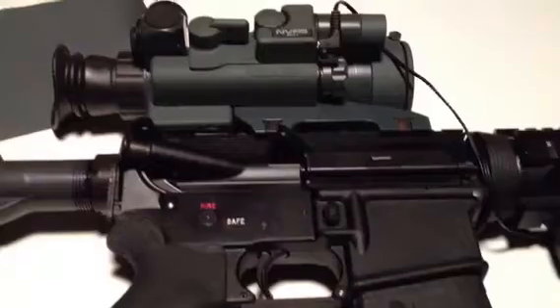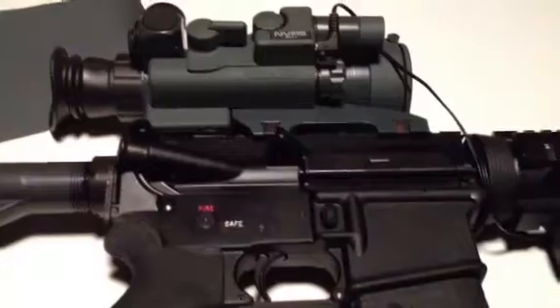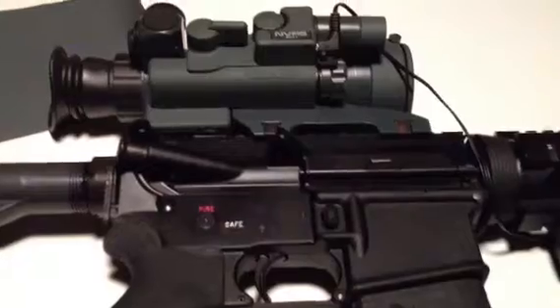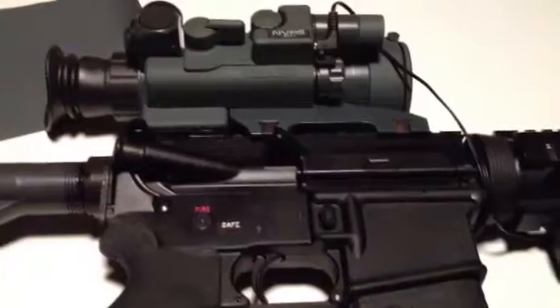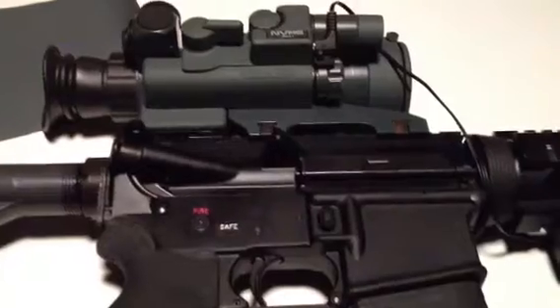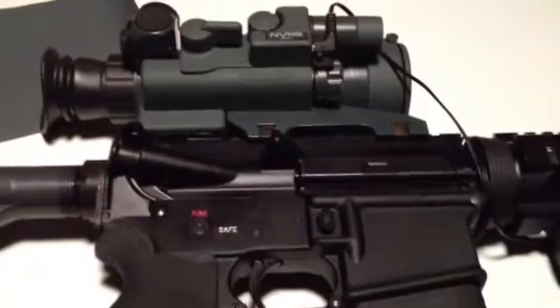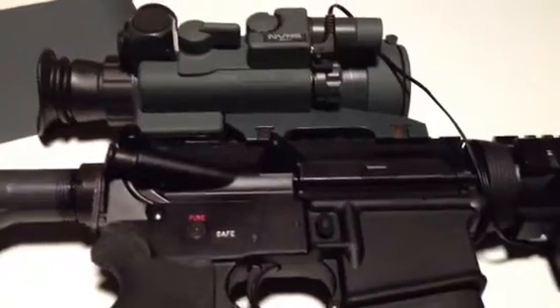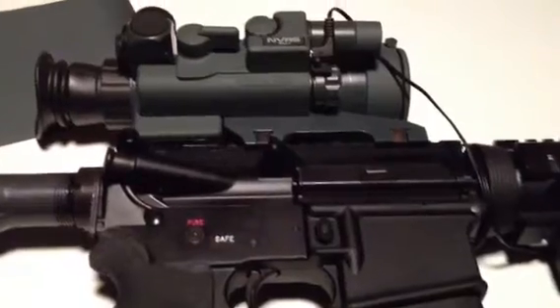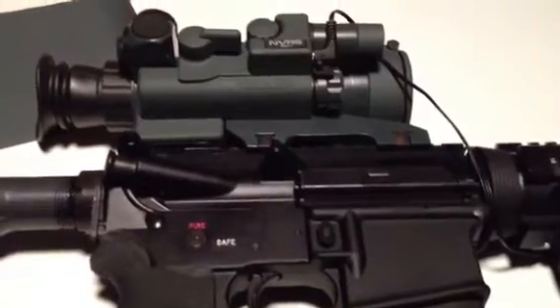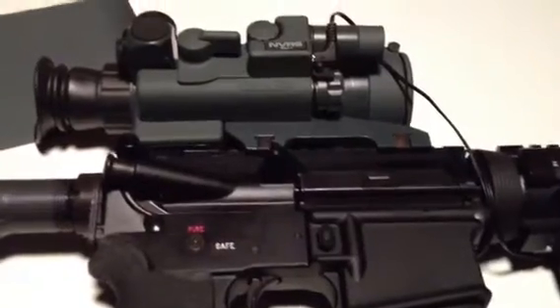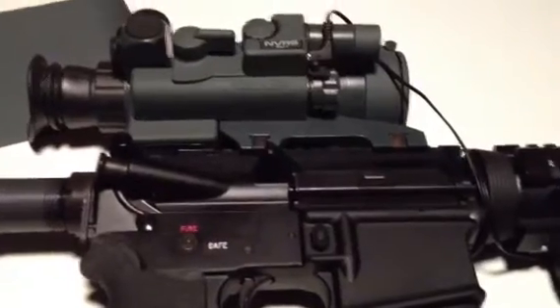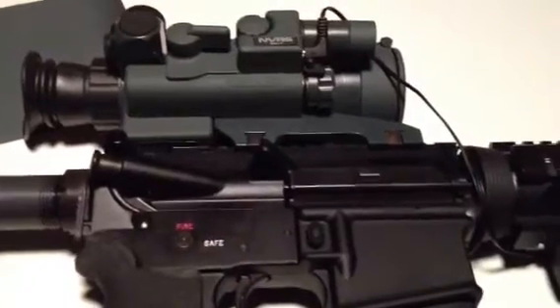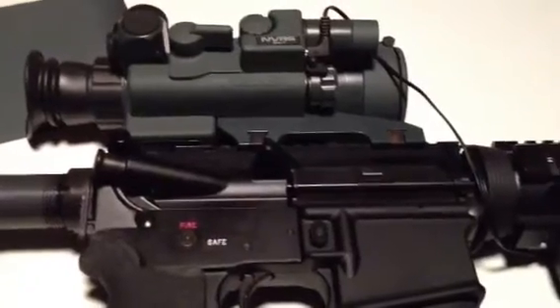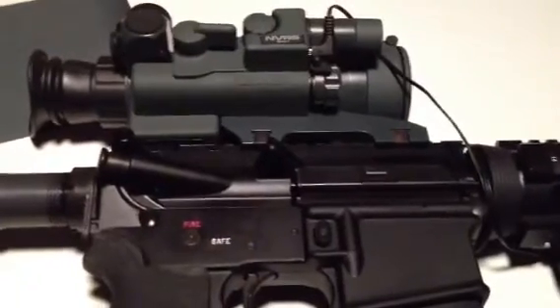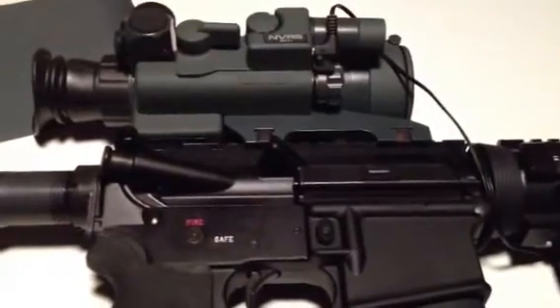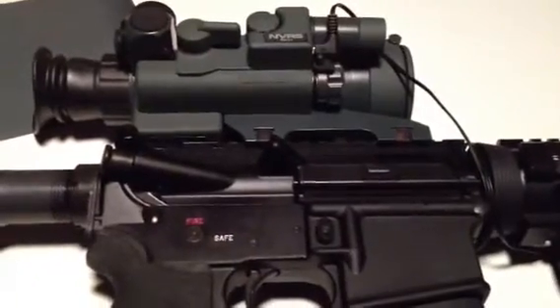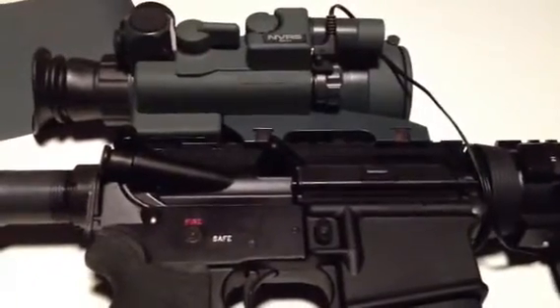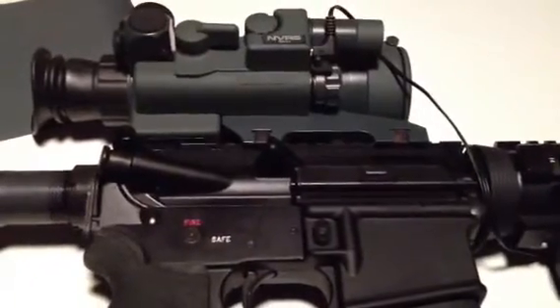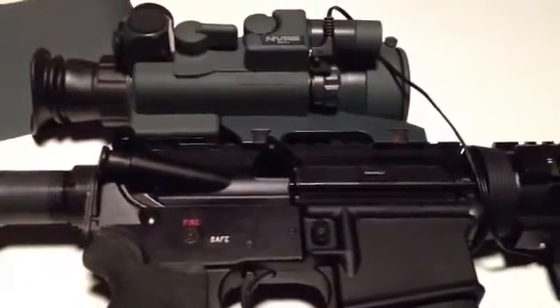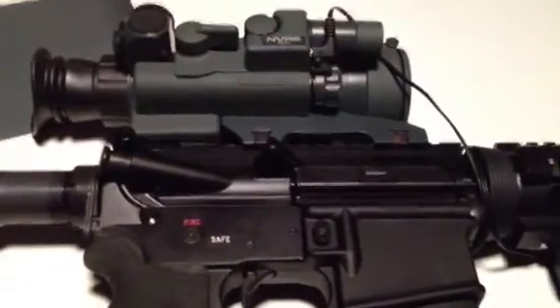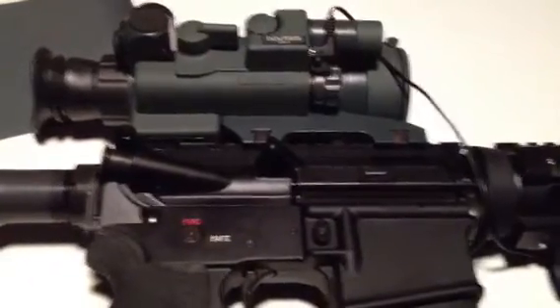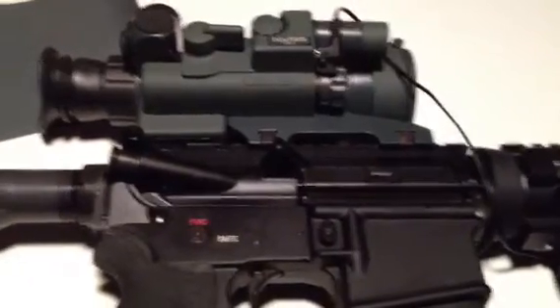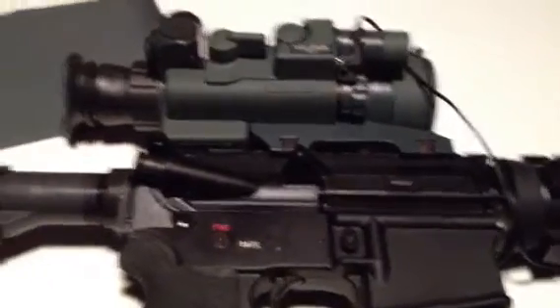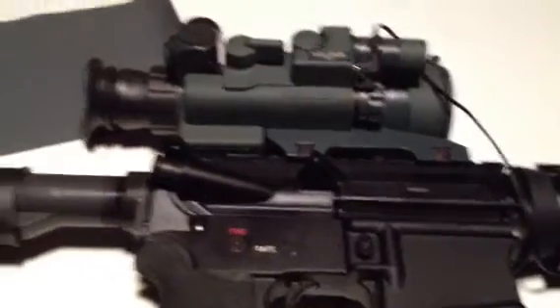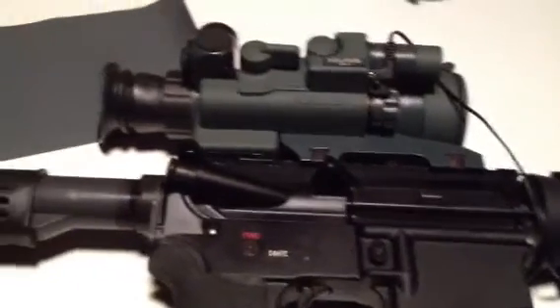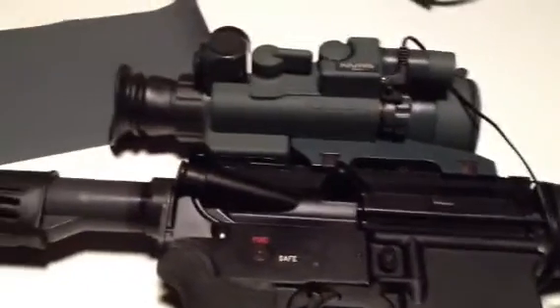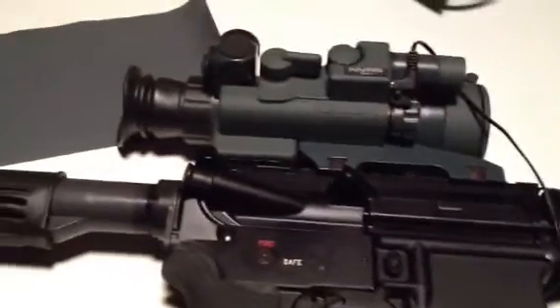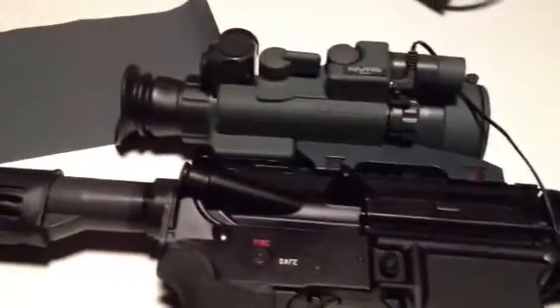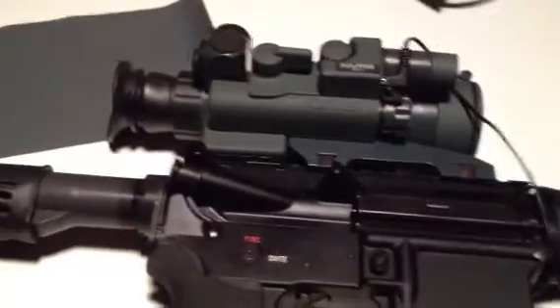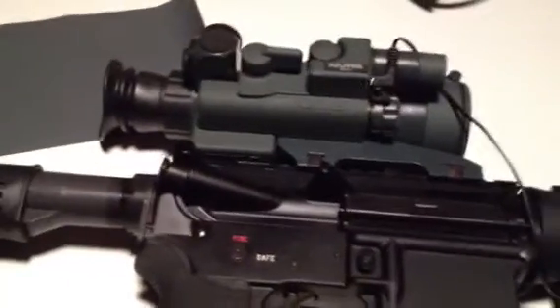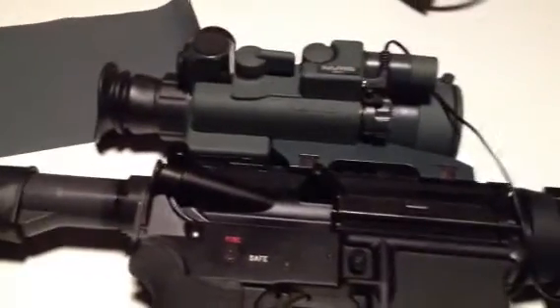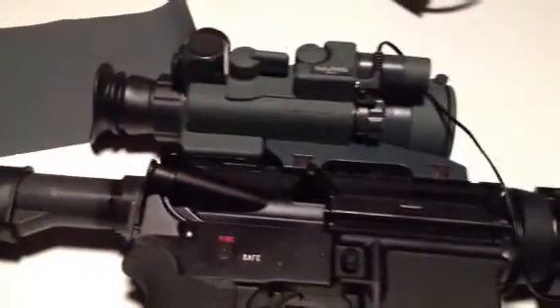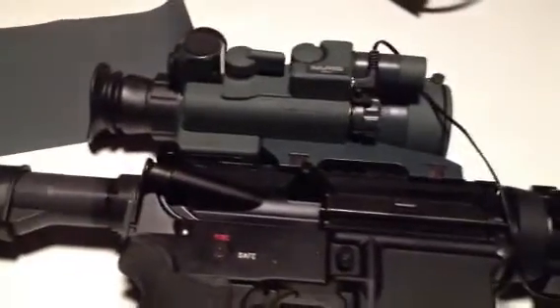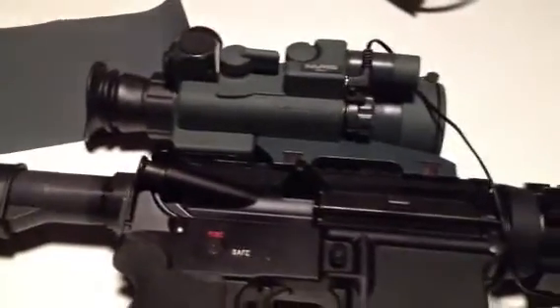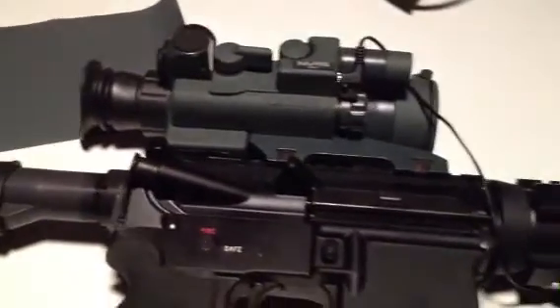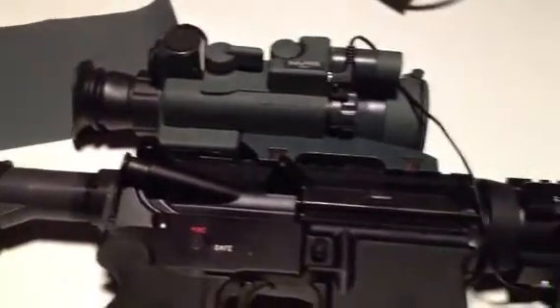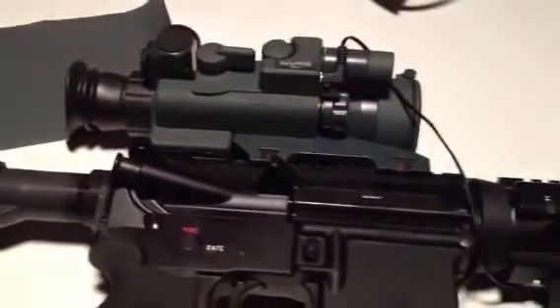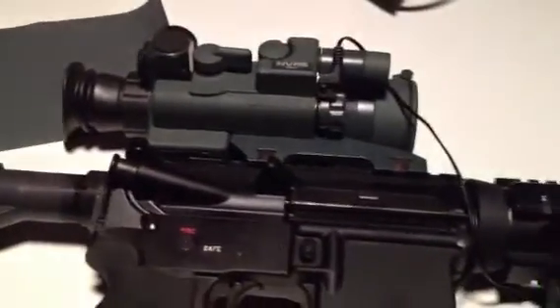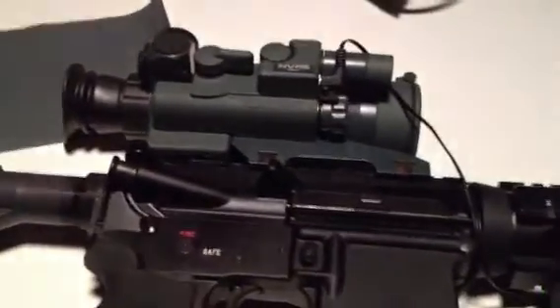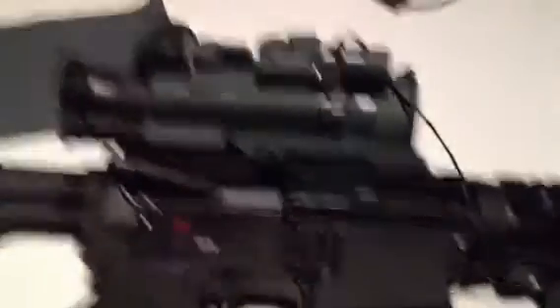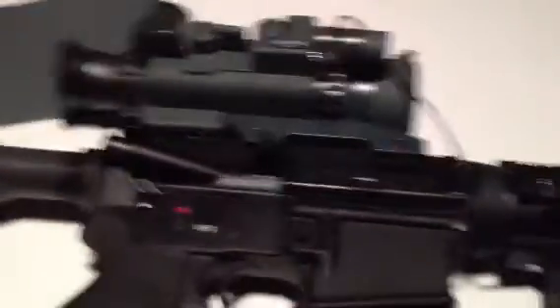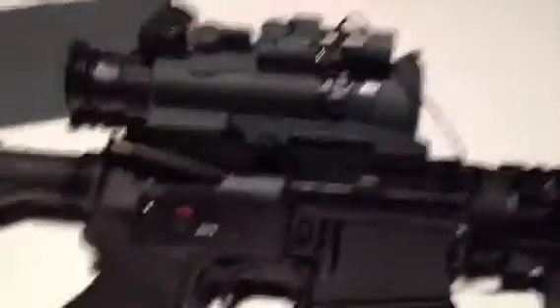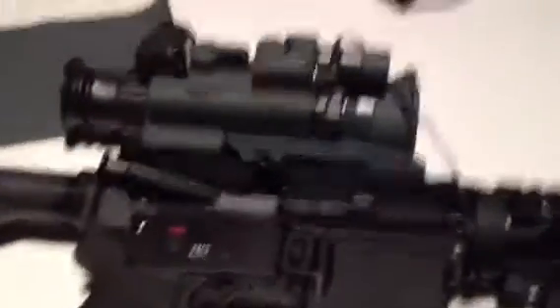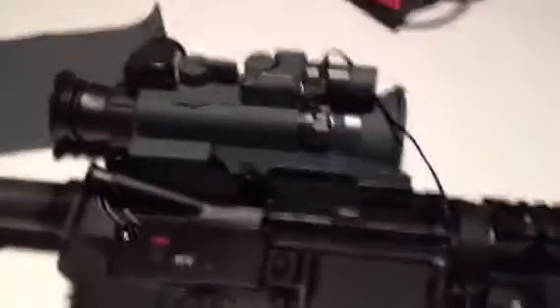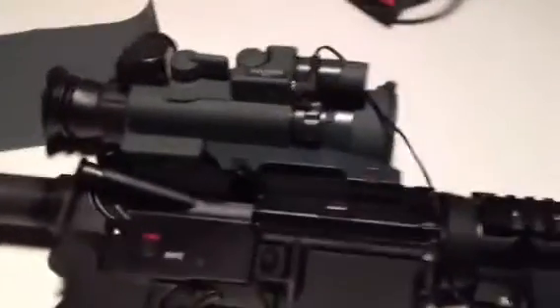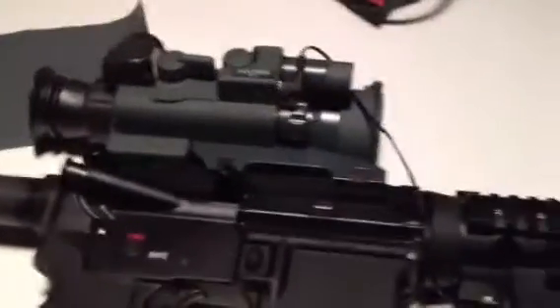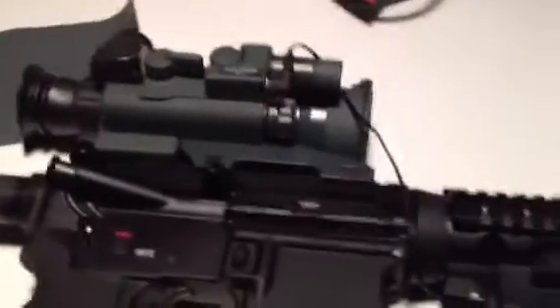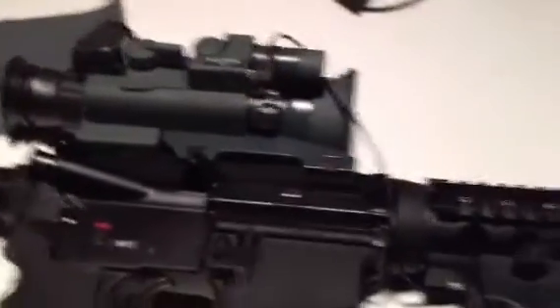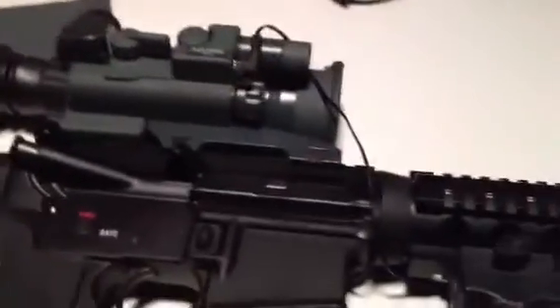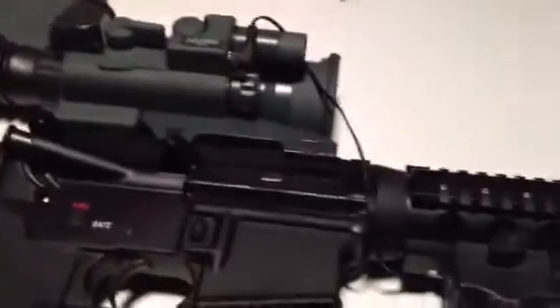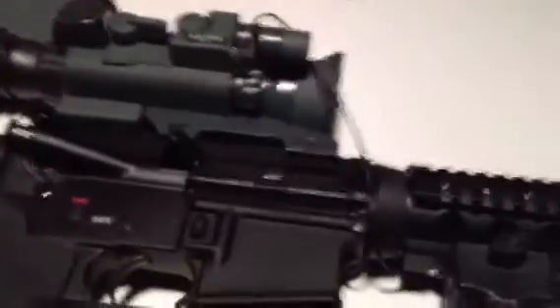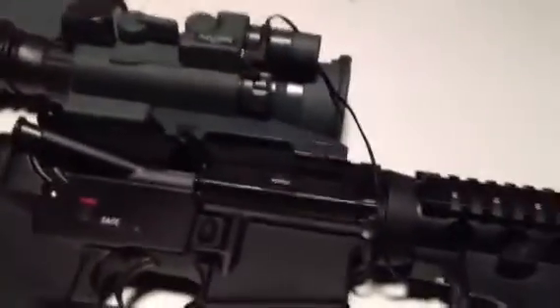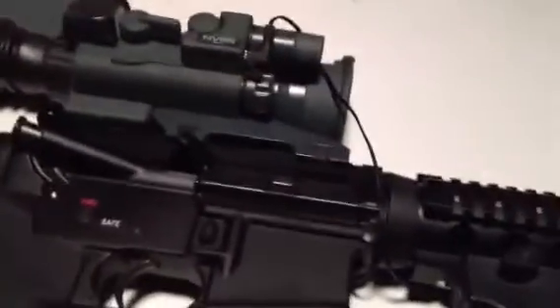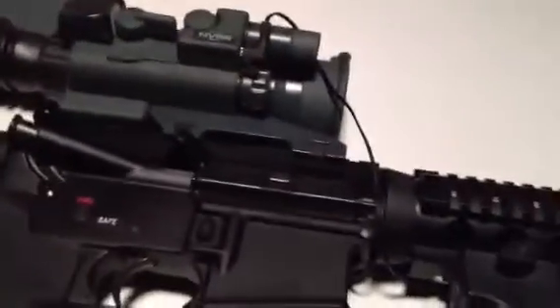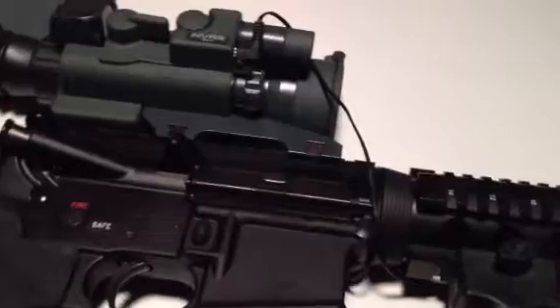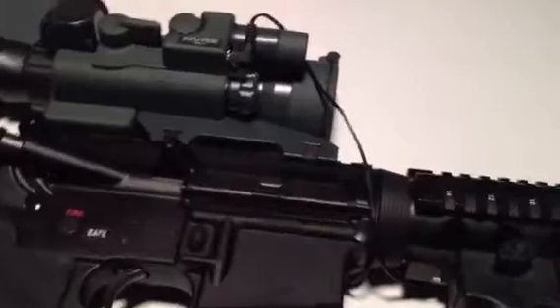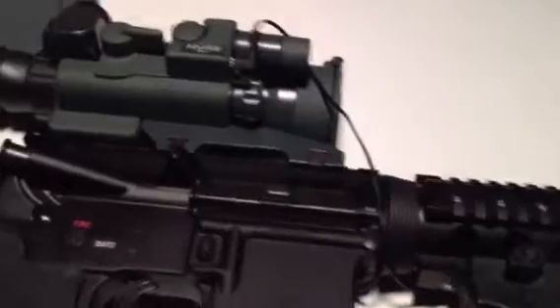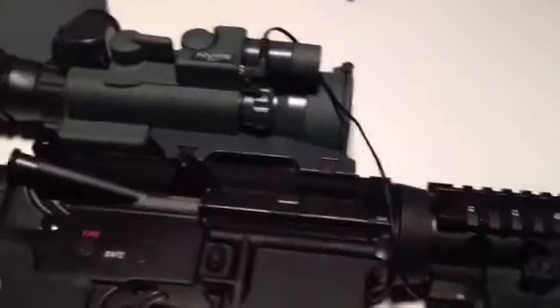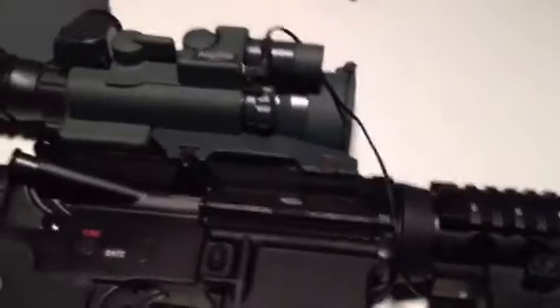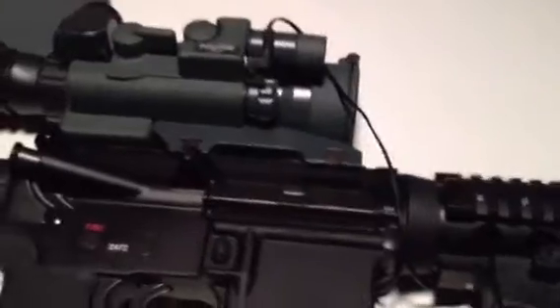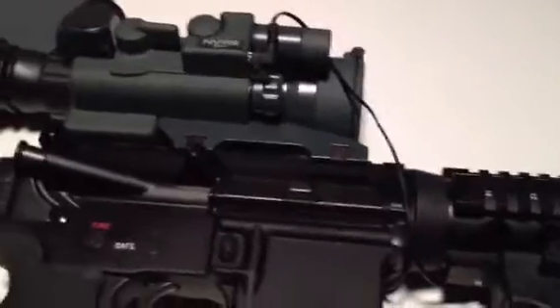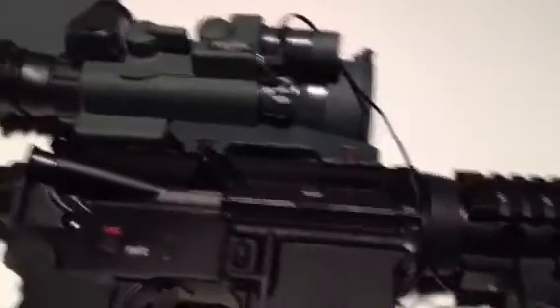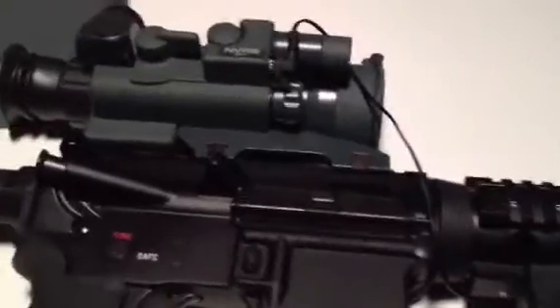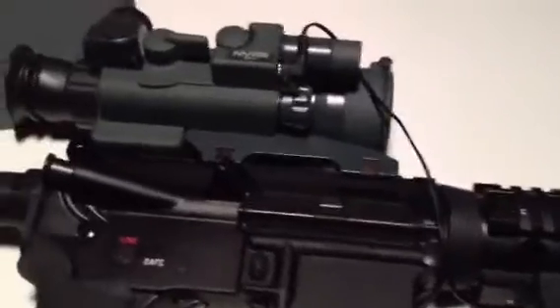What's up everybody? AdventChild here. Going to do a quick review of my Yukon NVR-S Night Vision Scope.